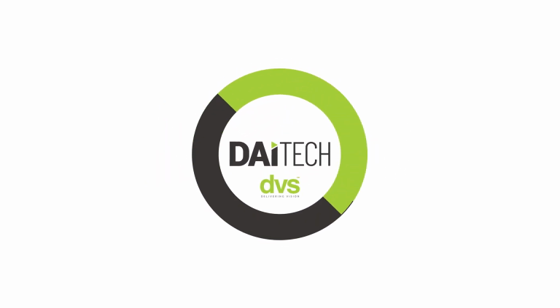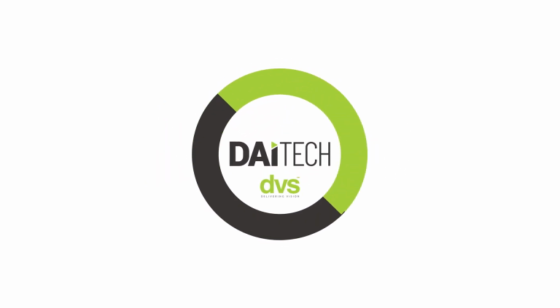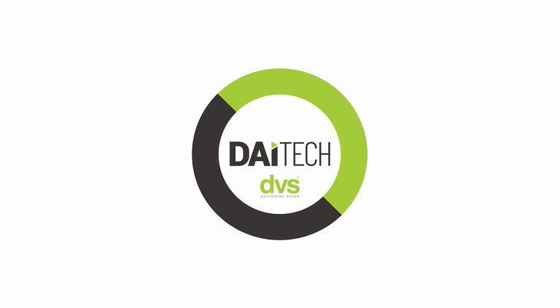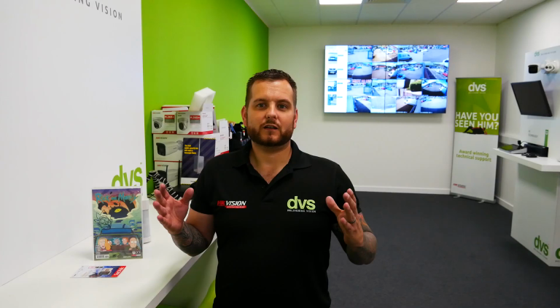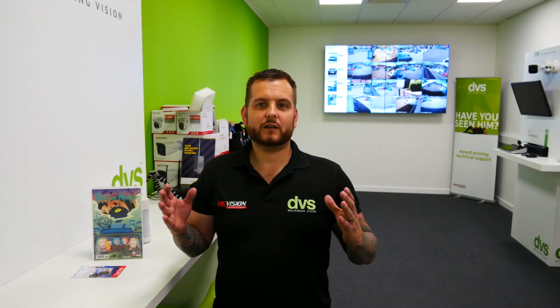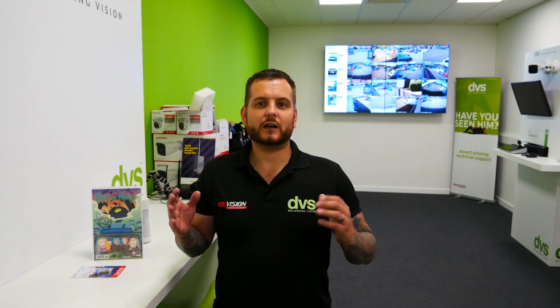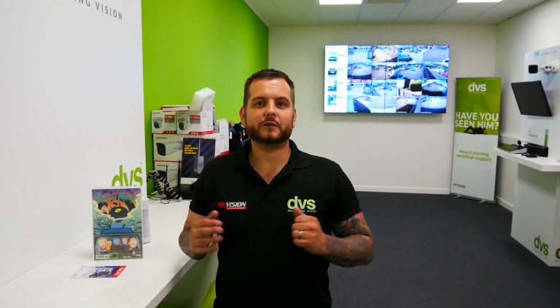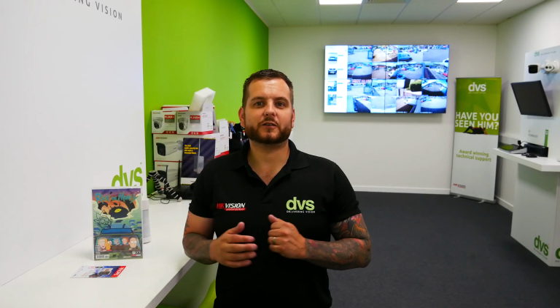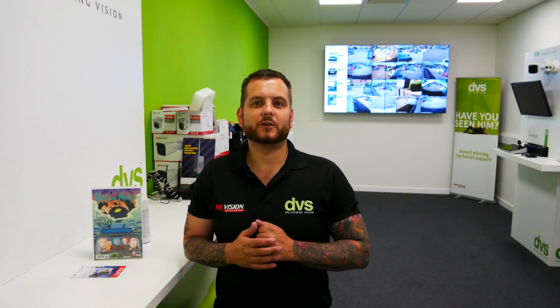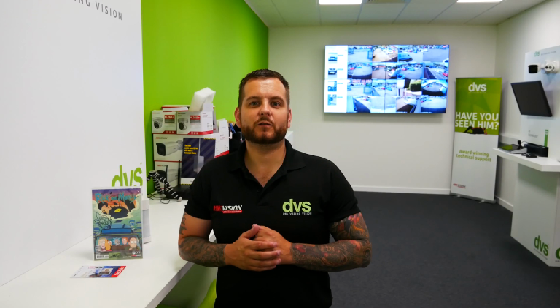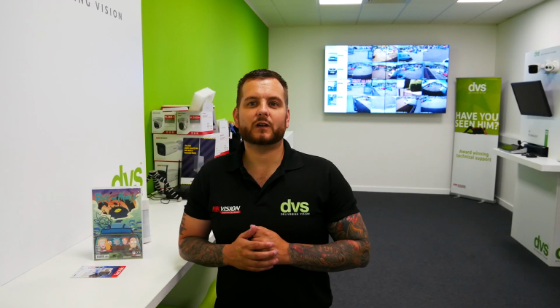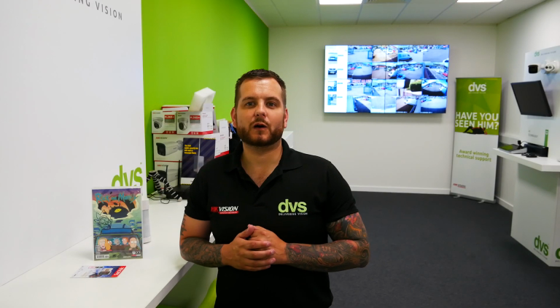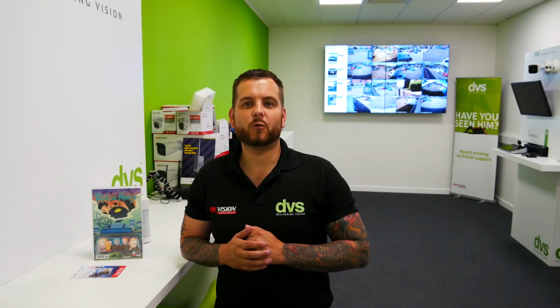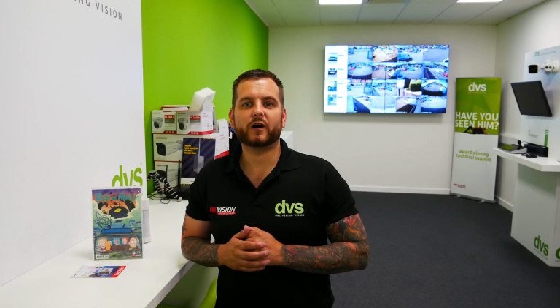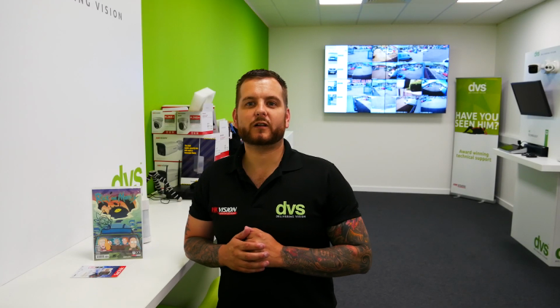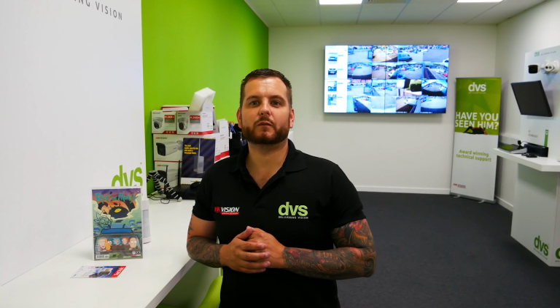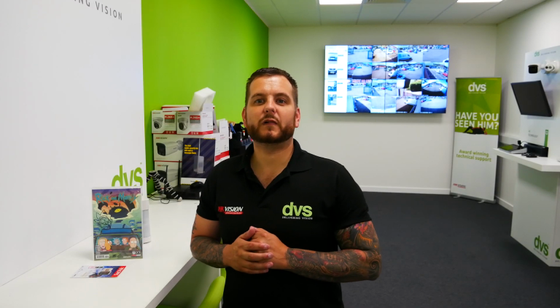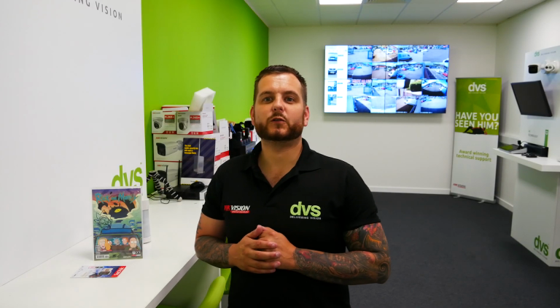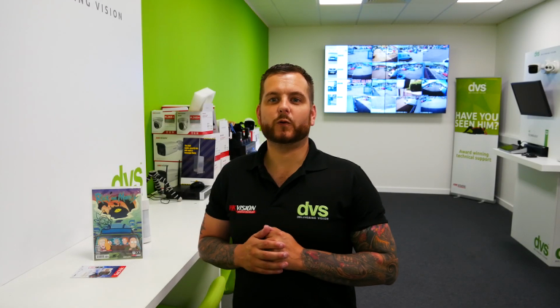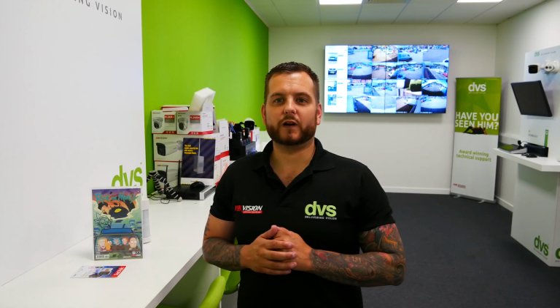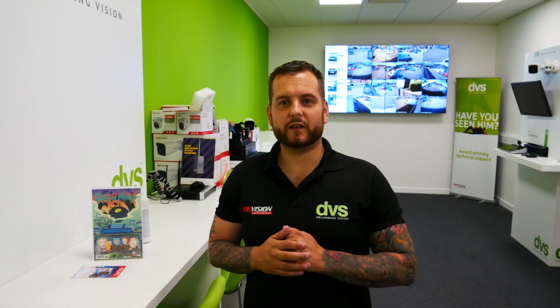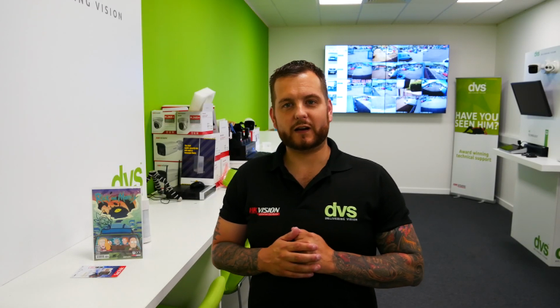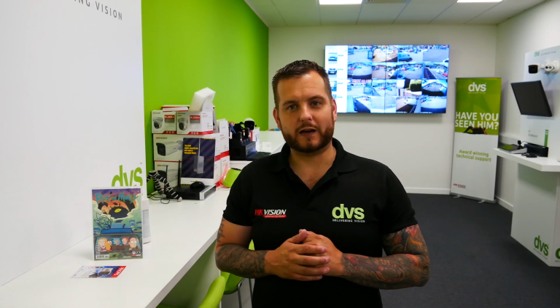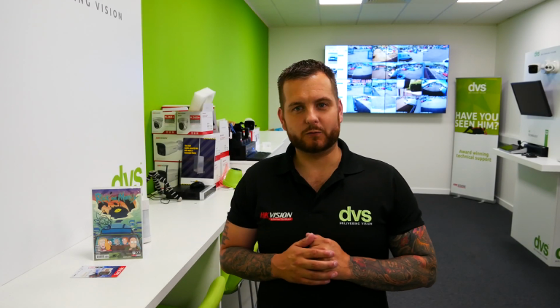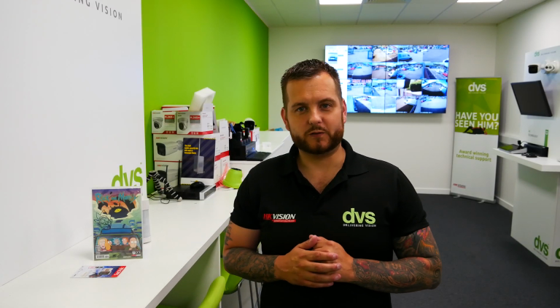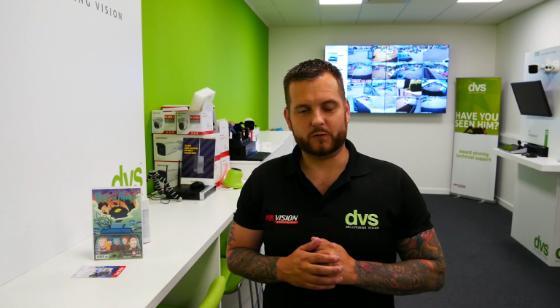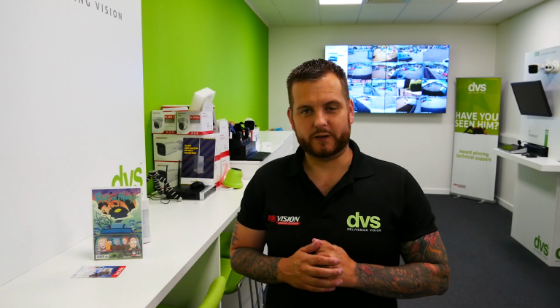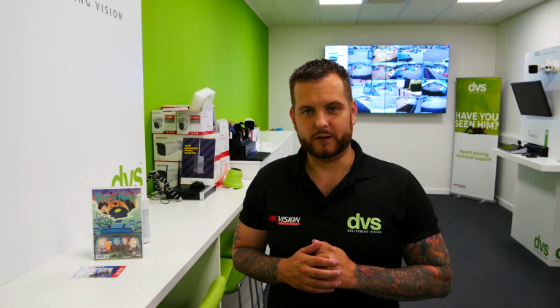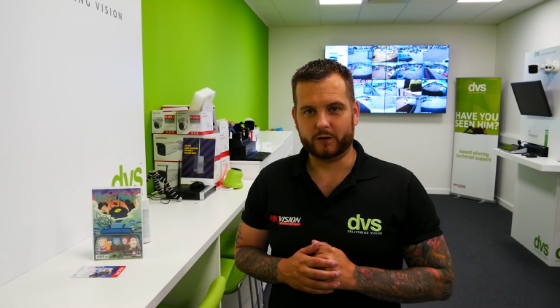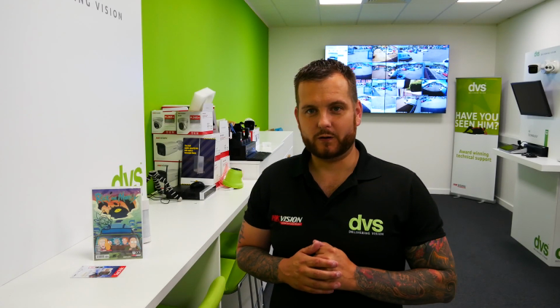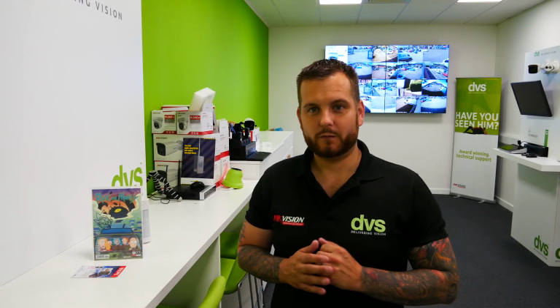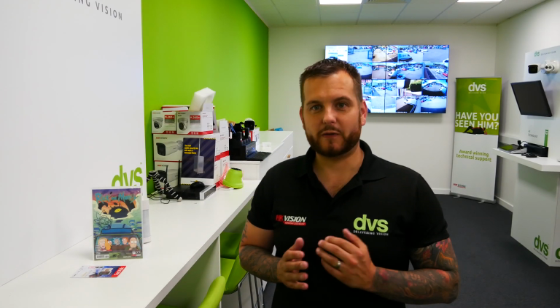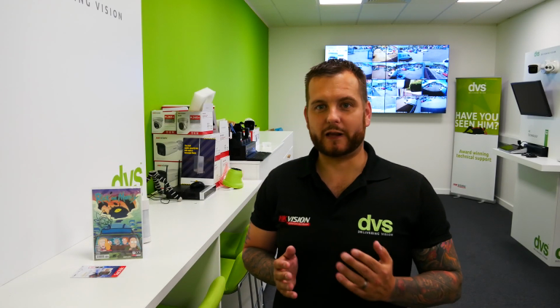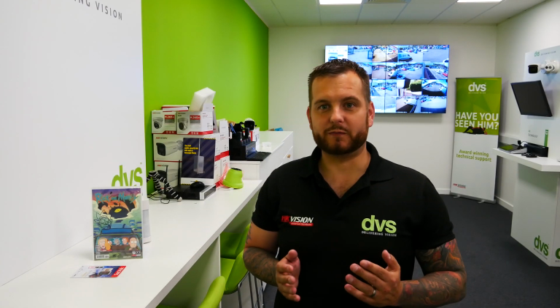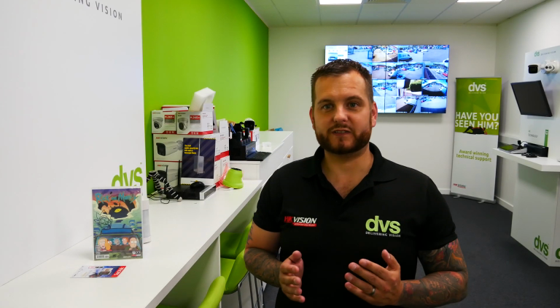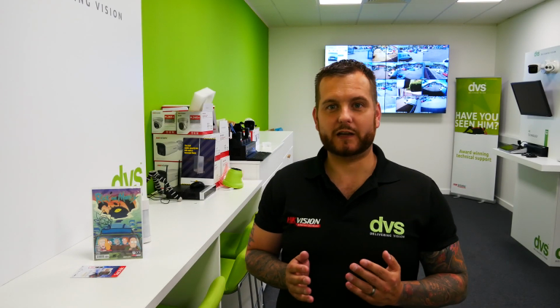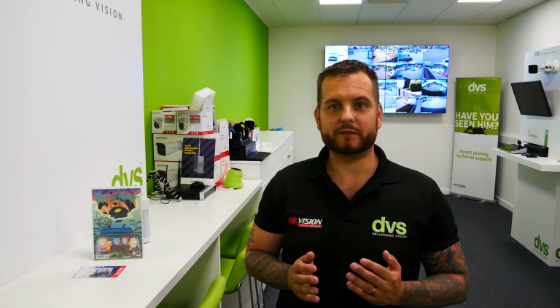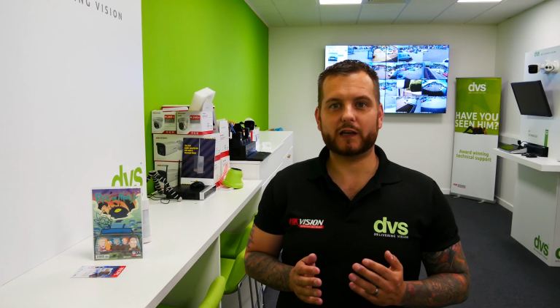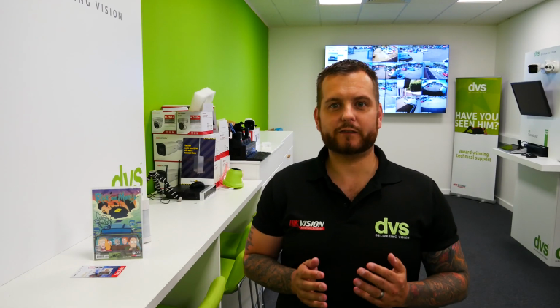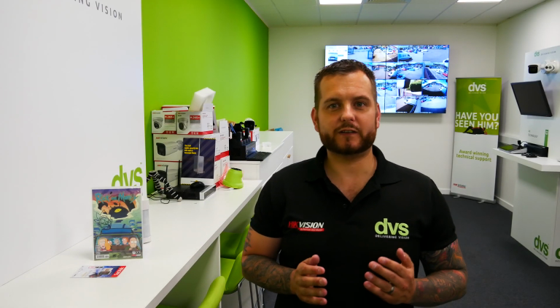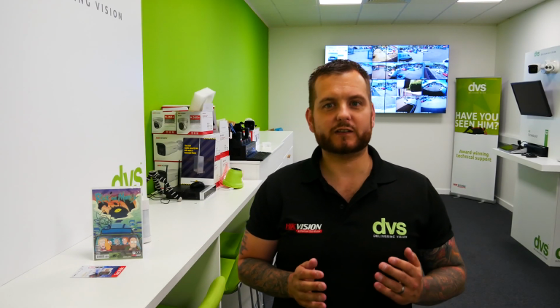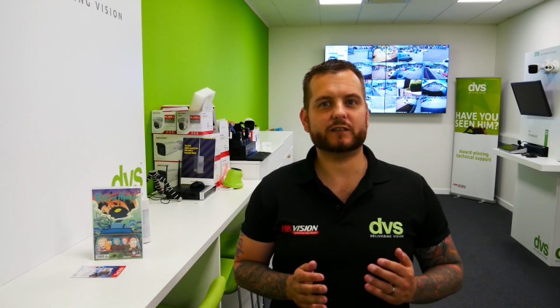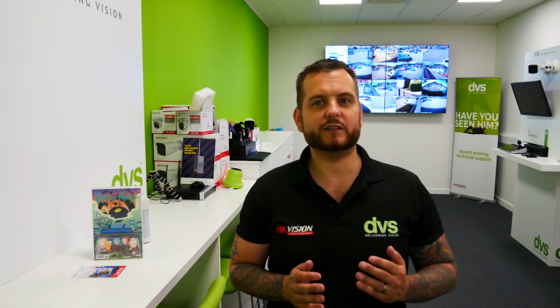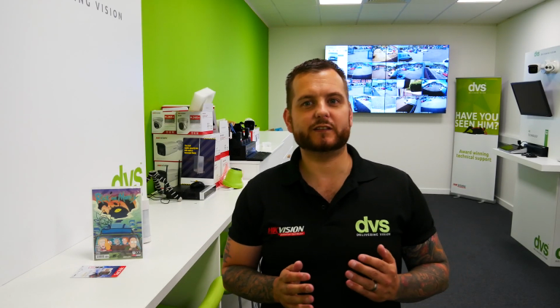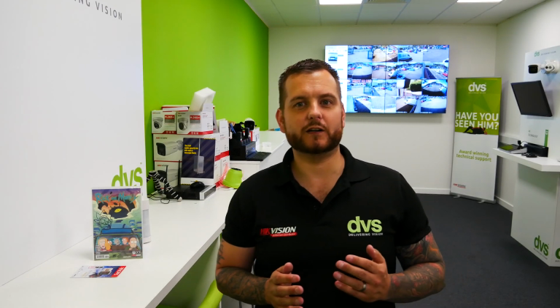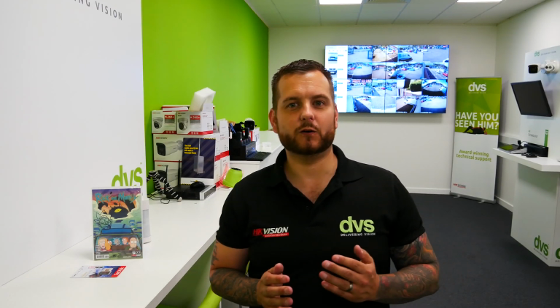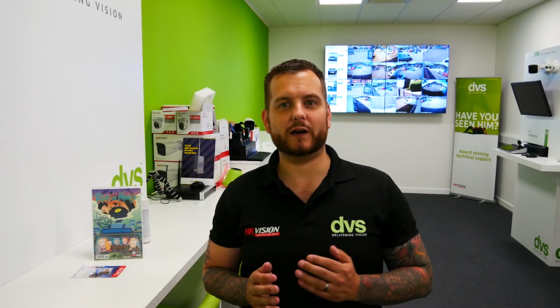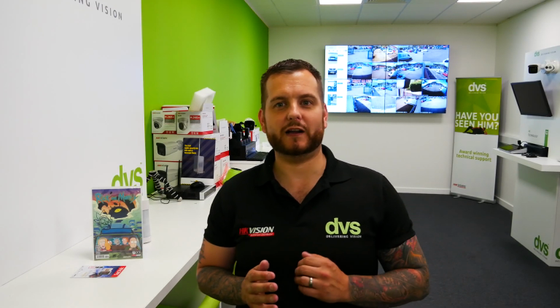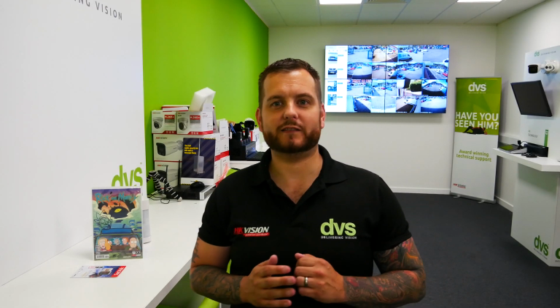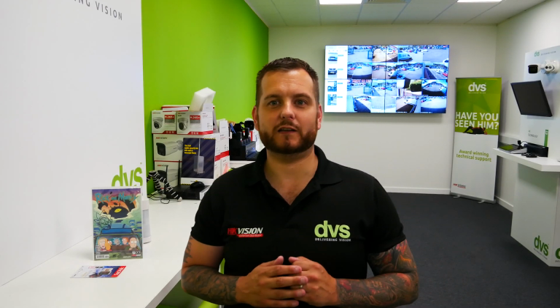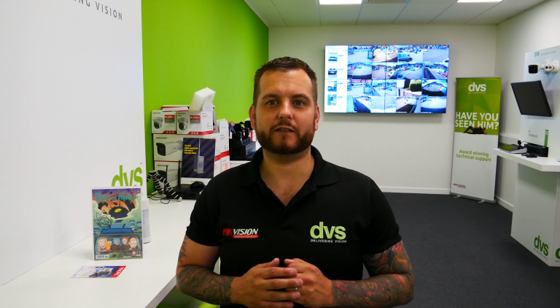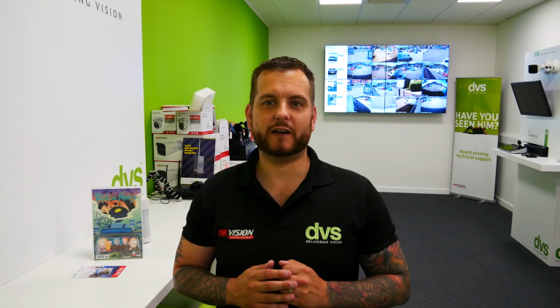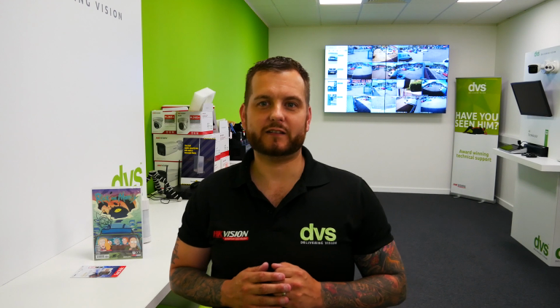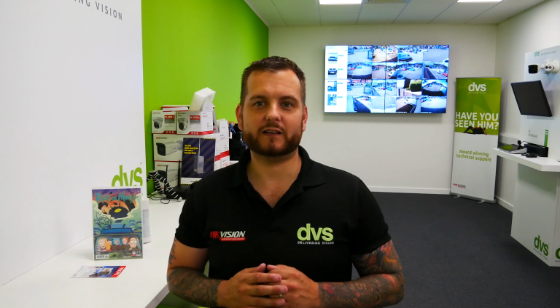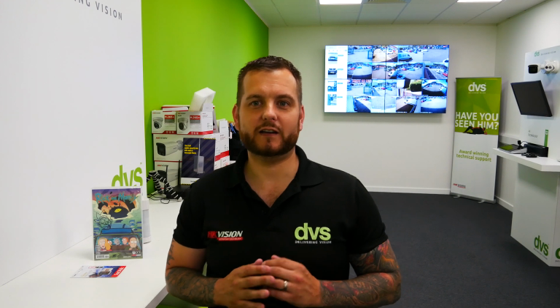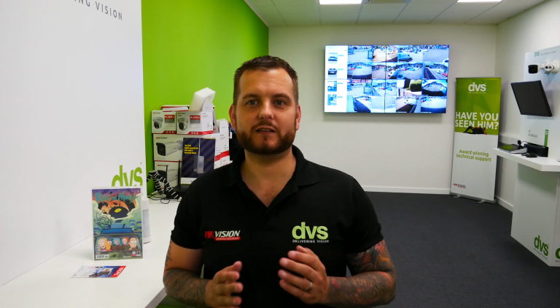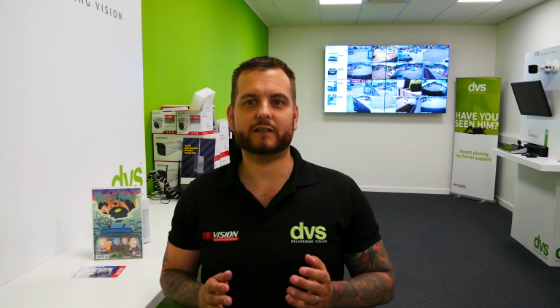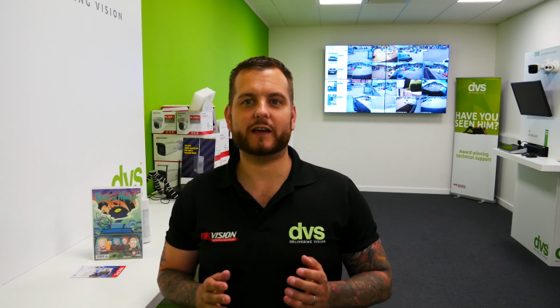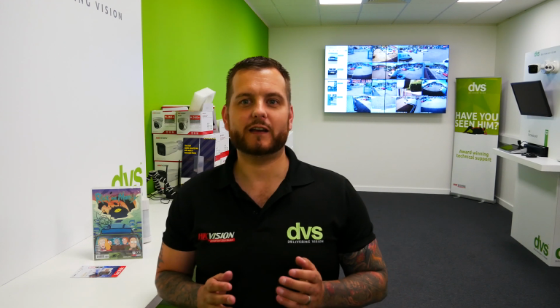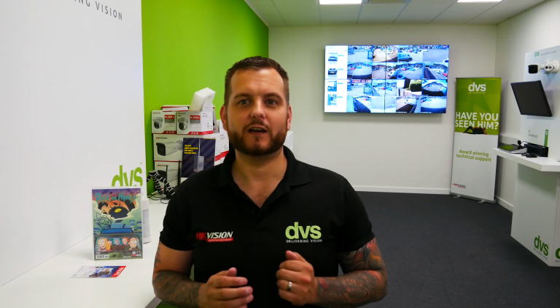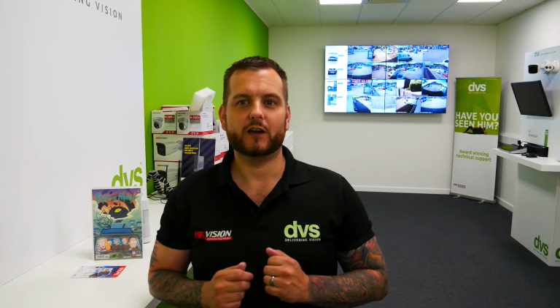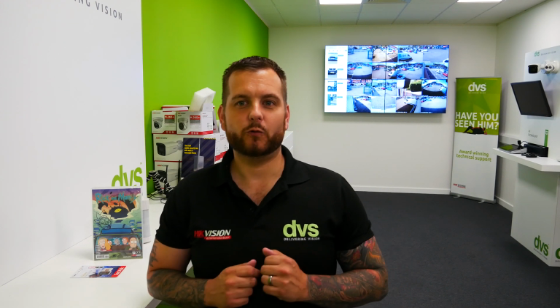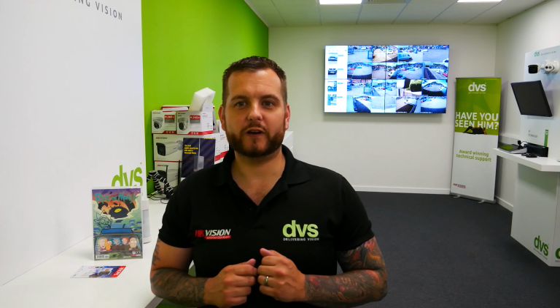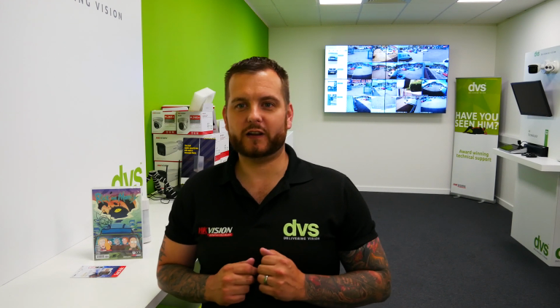Good afternoon and welcome to another how-to video. My name is Dave Davis, CTO at DVS, and today we're going to take a look at a product from Optex.